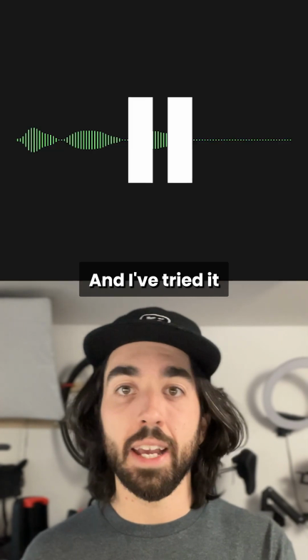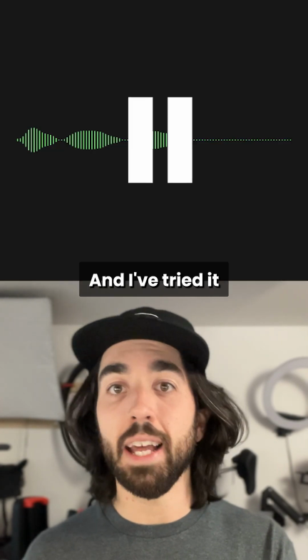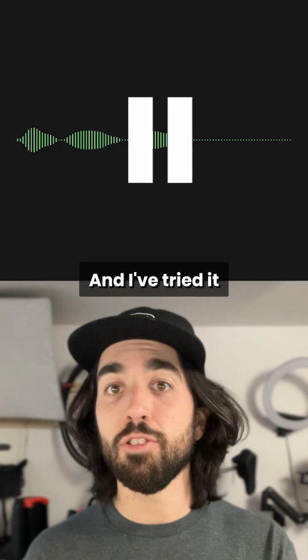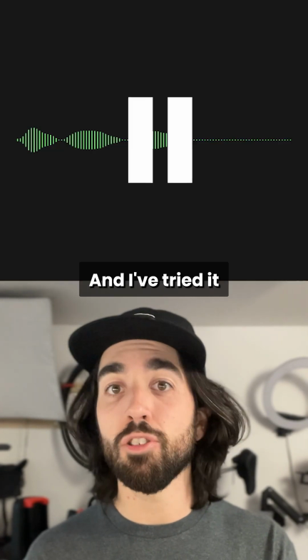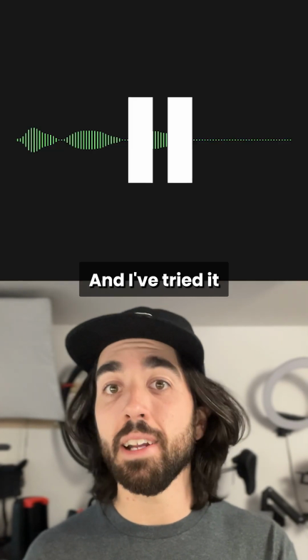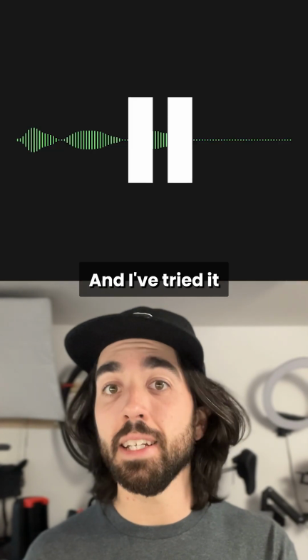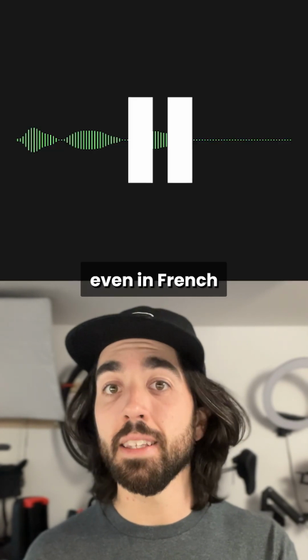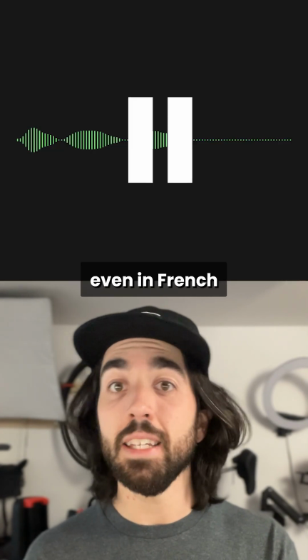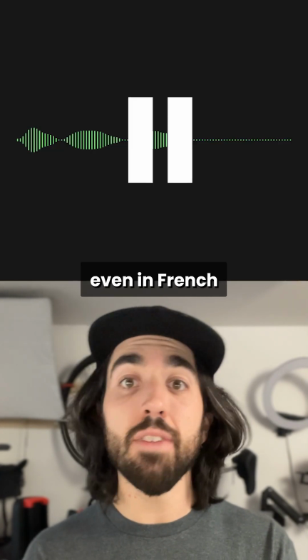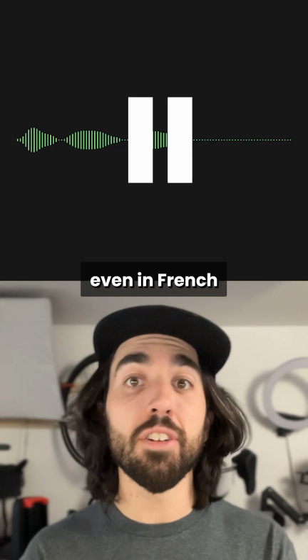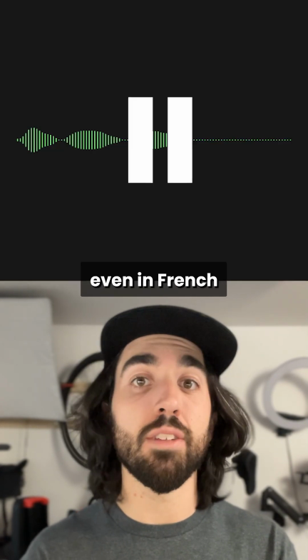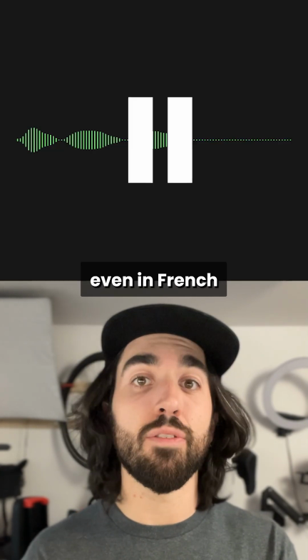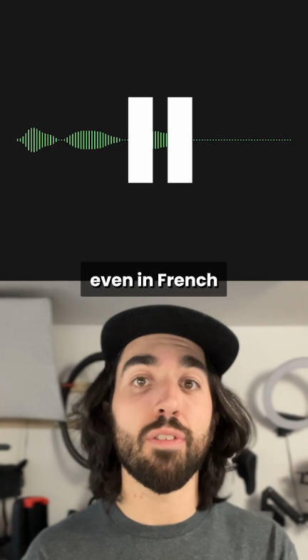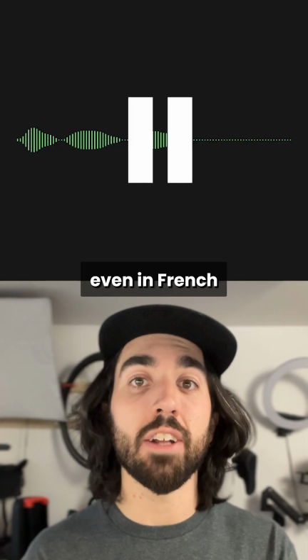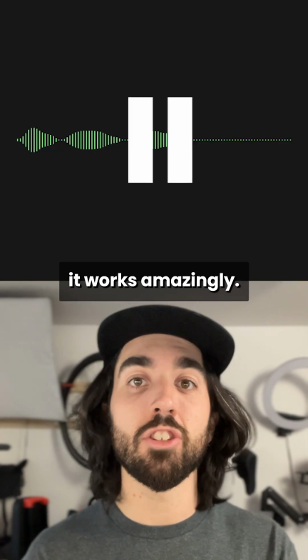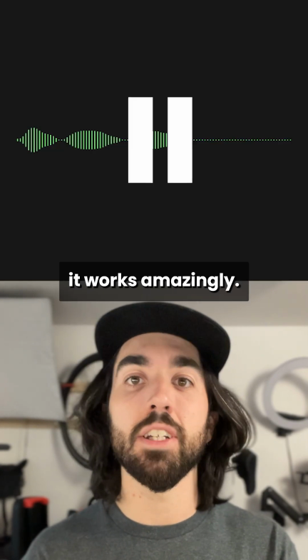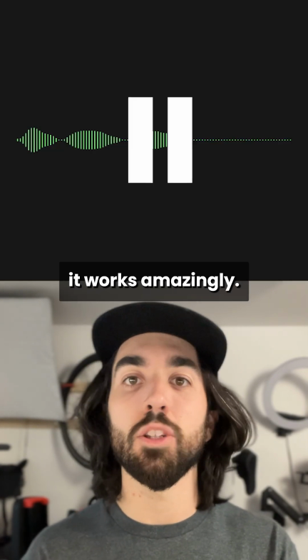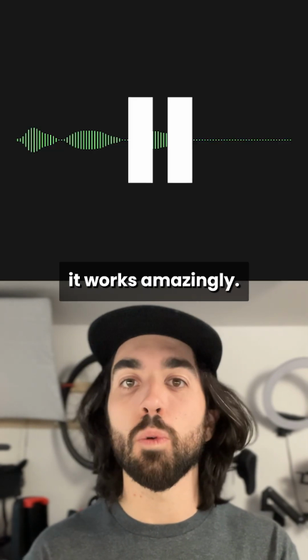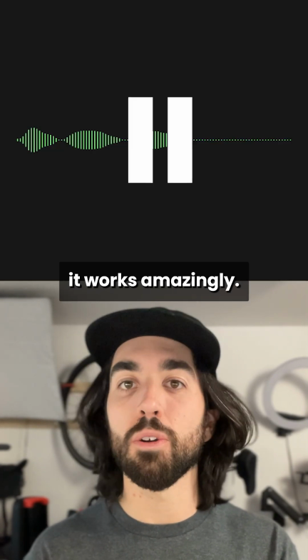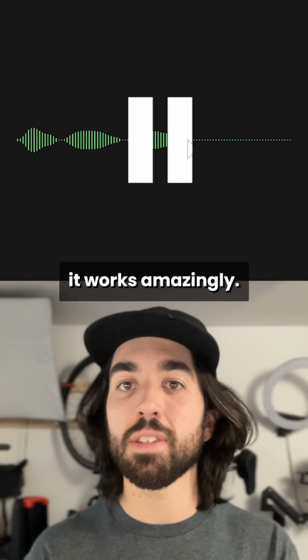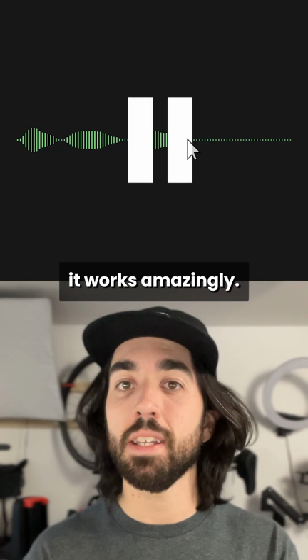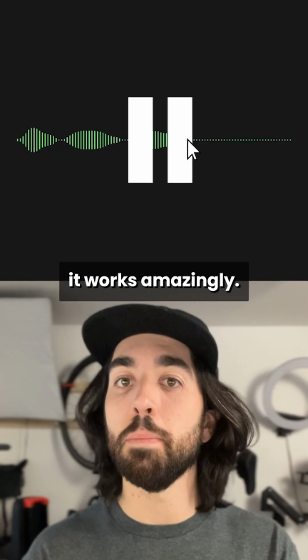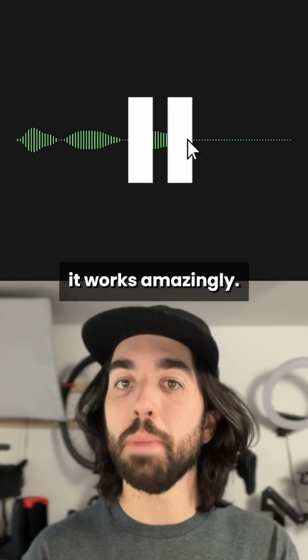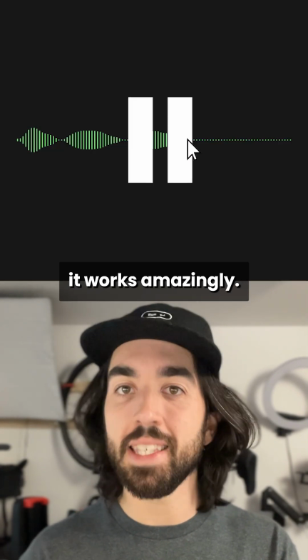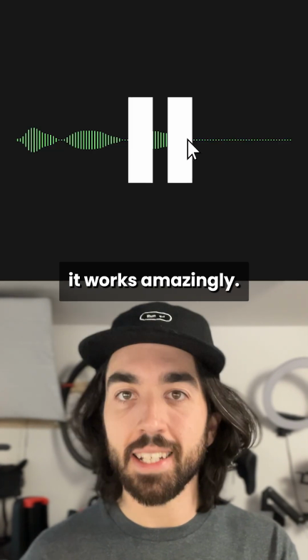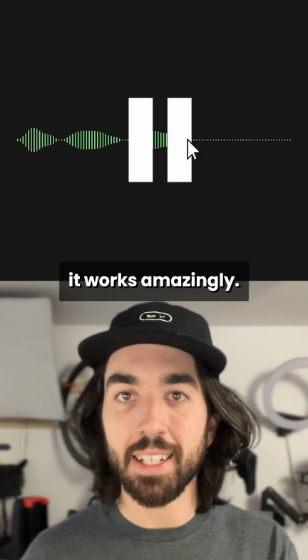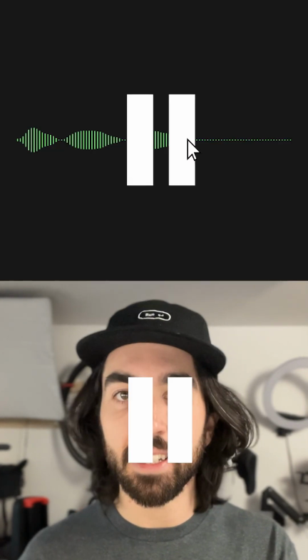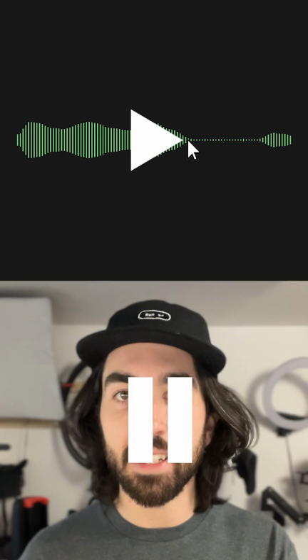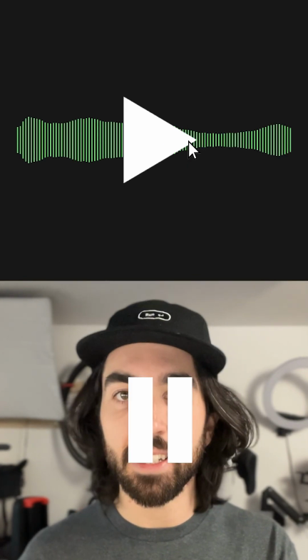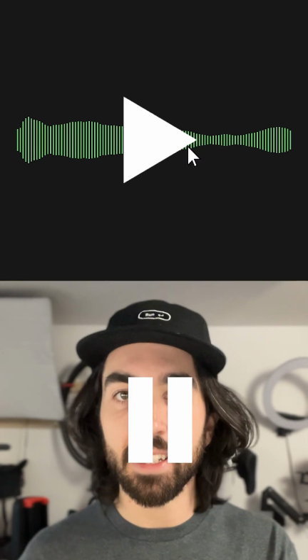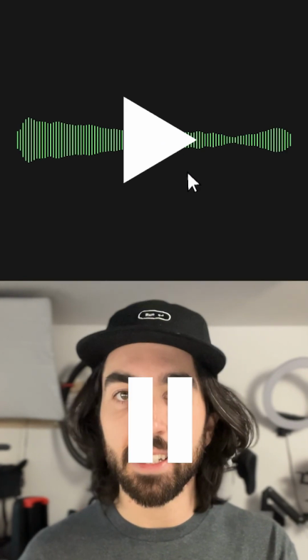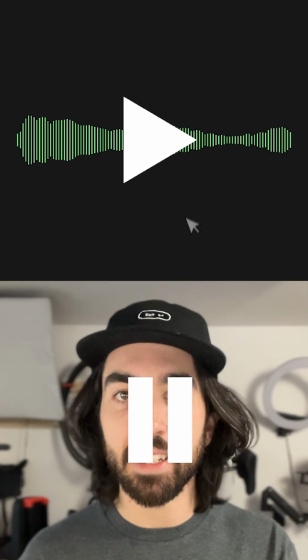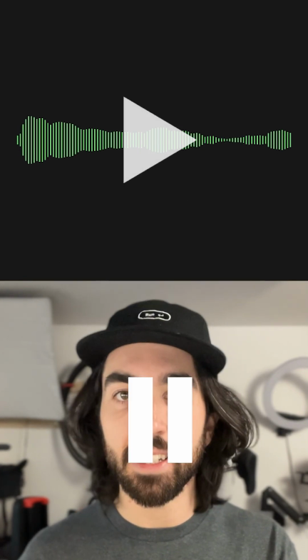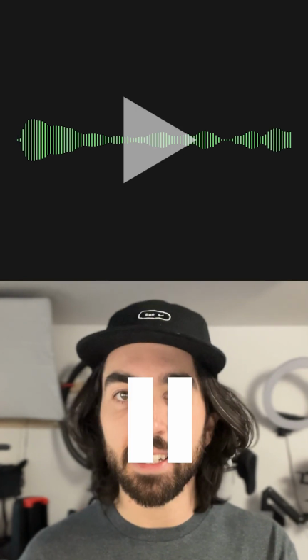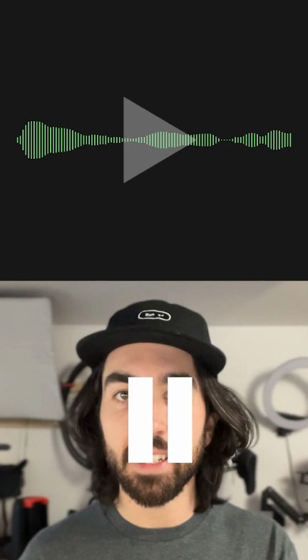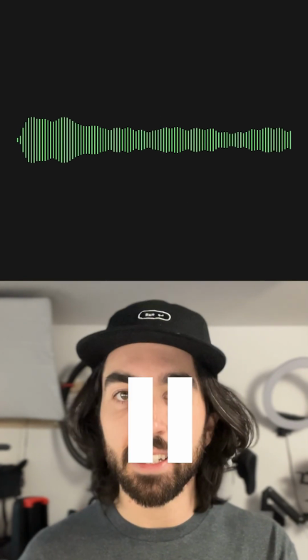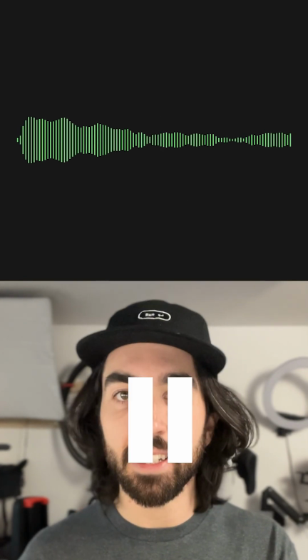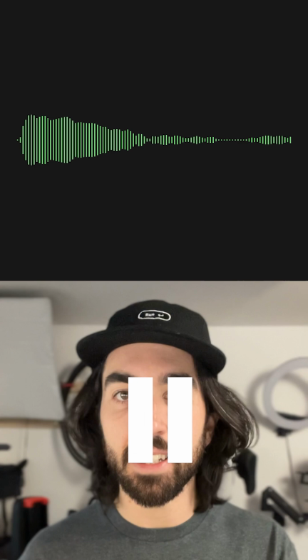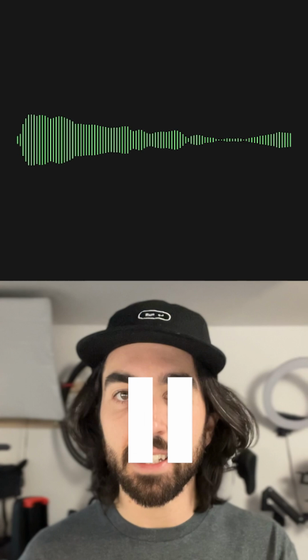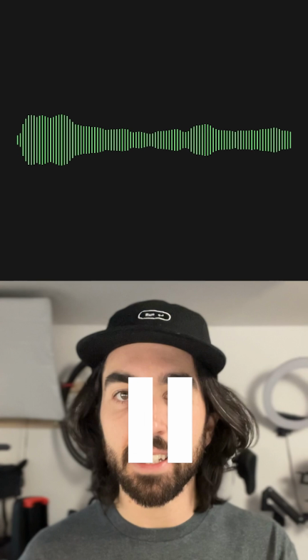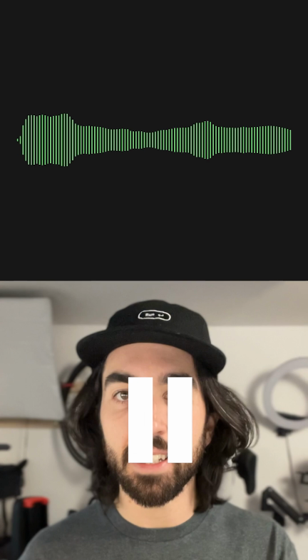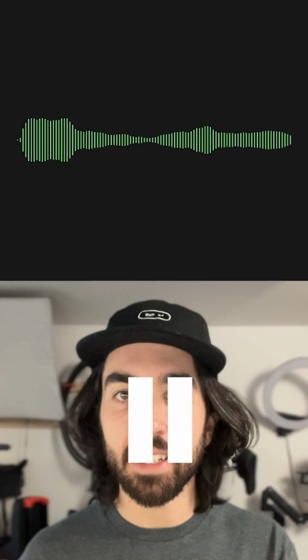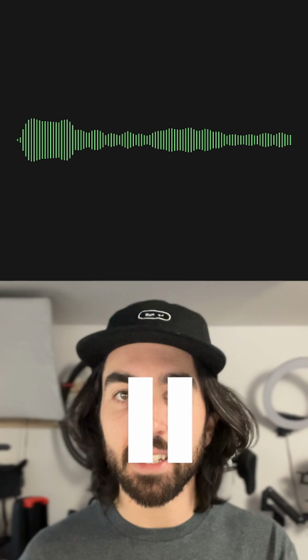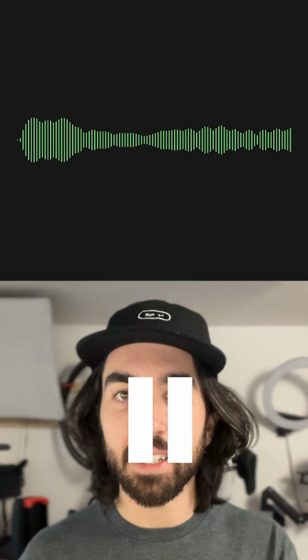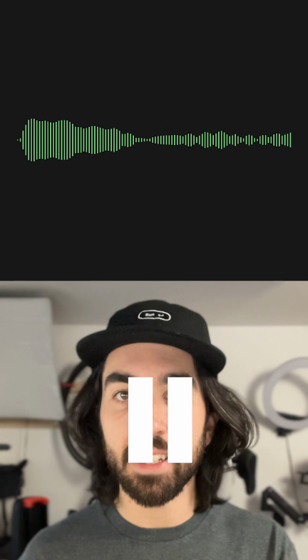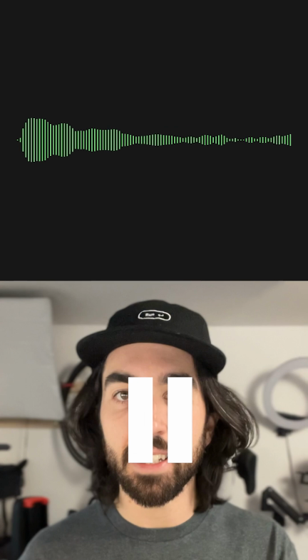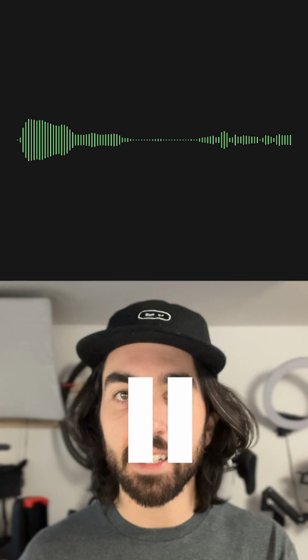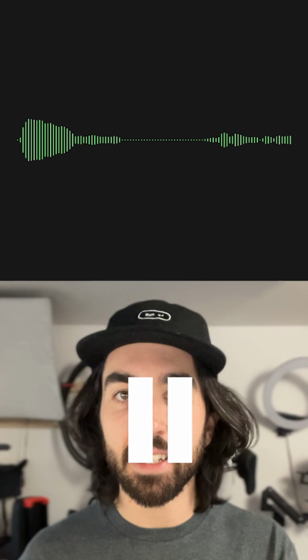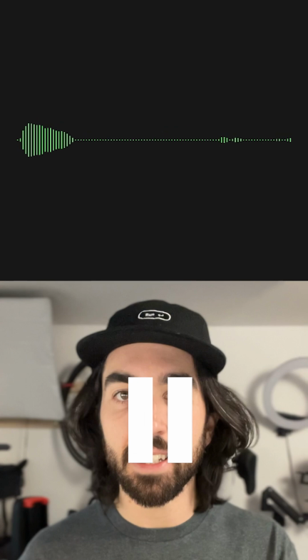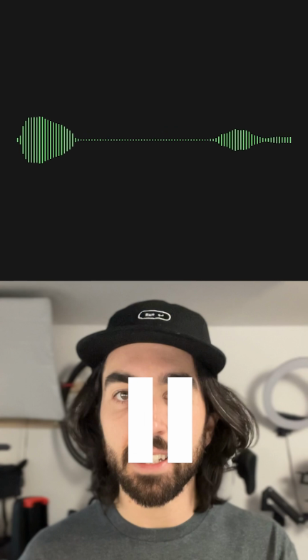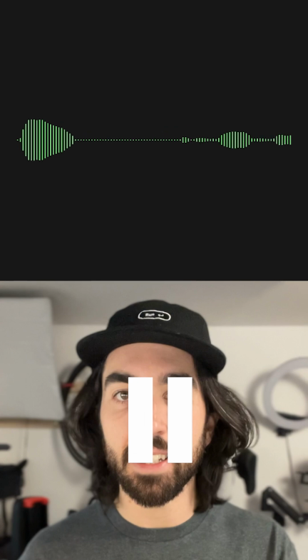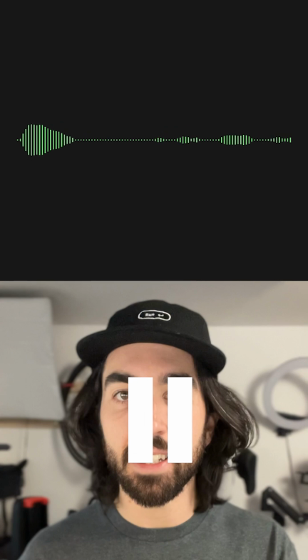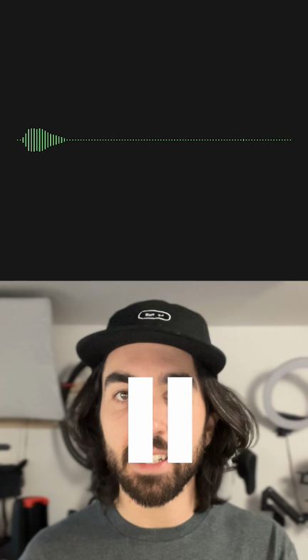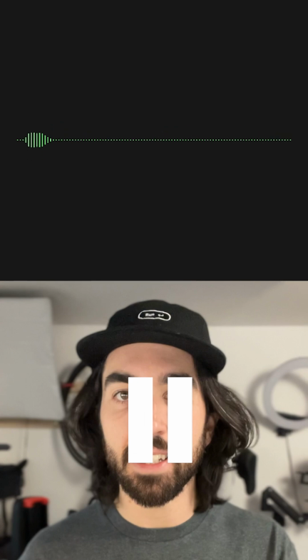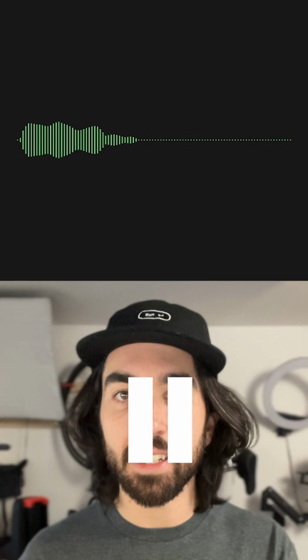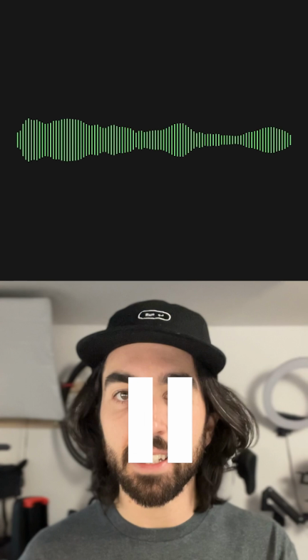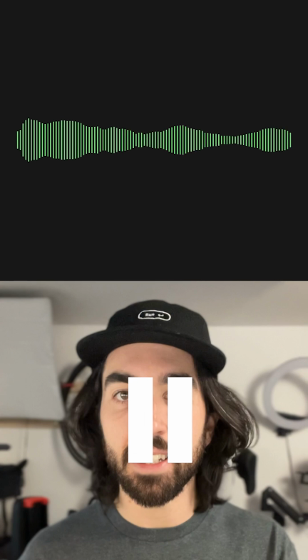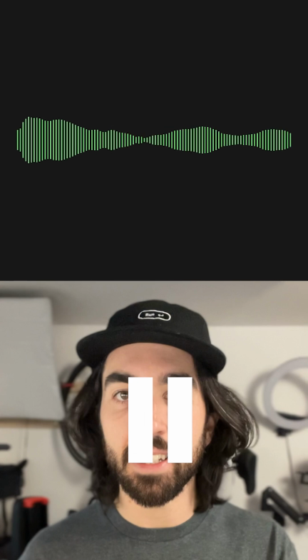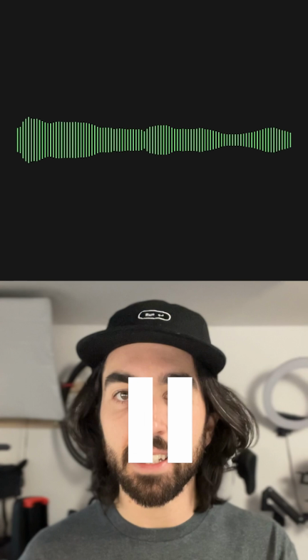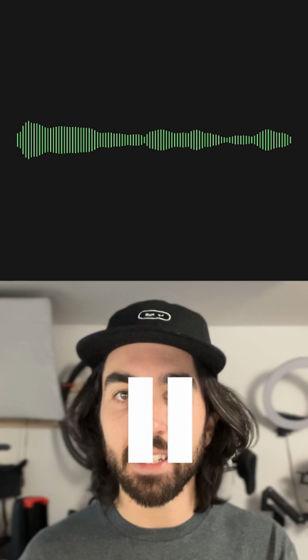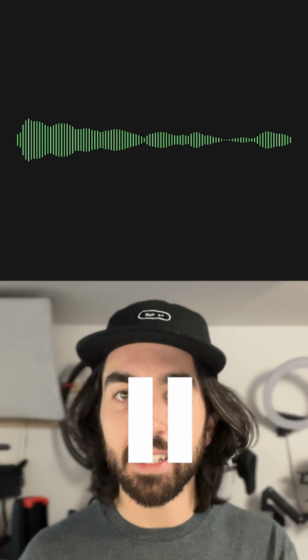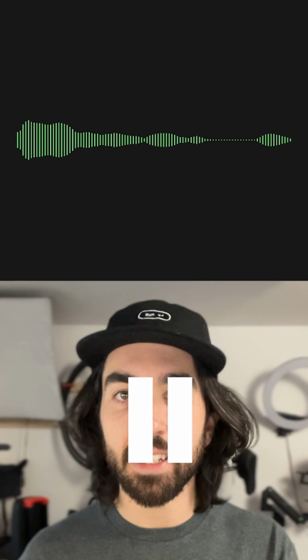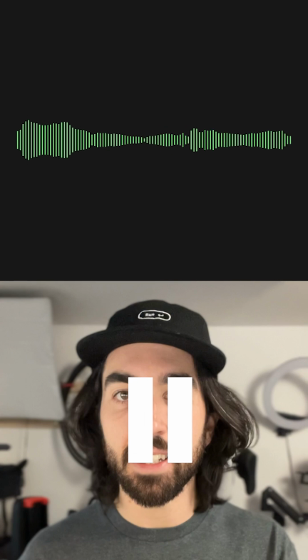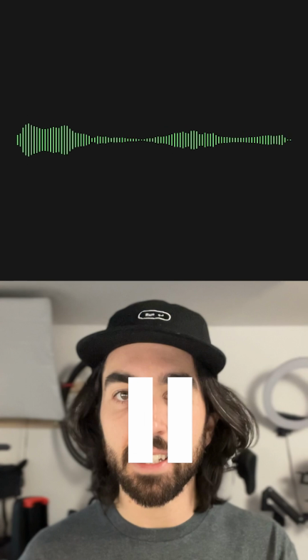I've tried it. Even in French, it works amazingly. C'est un super bon modèle, très compétitif pour la génération de text.